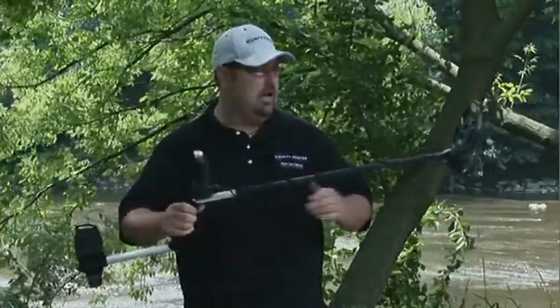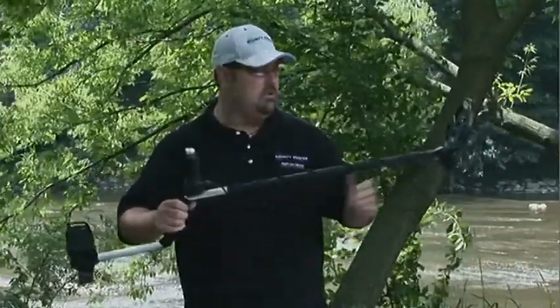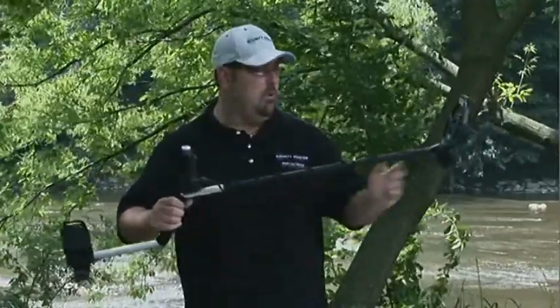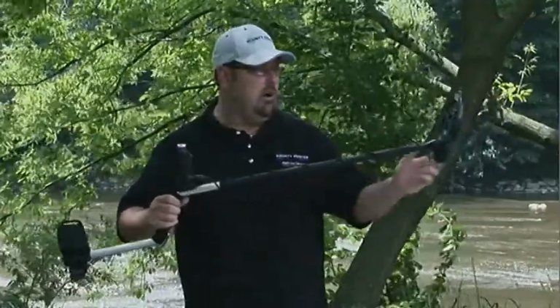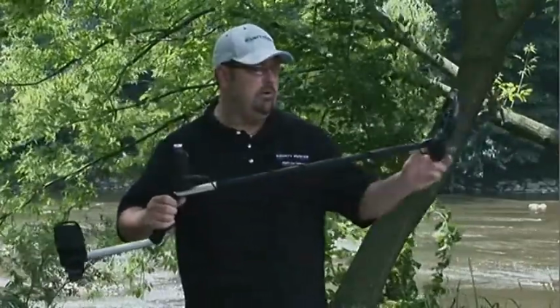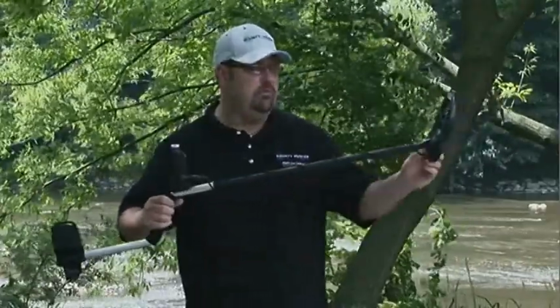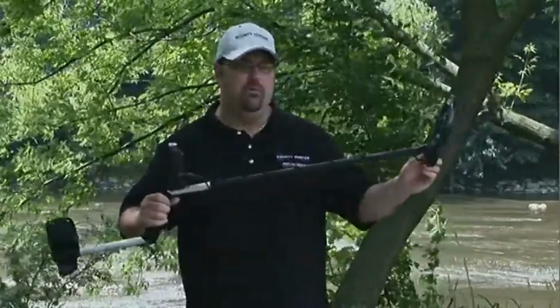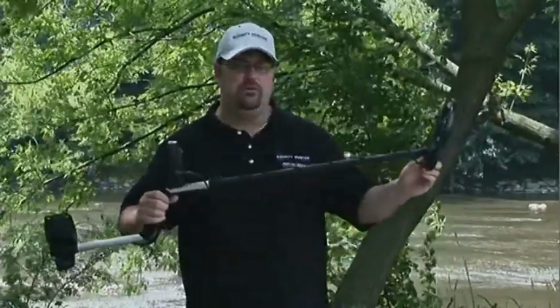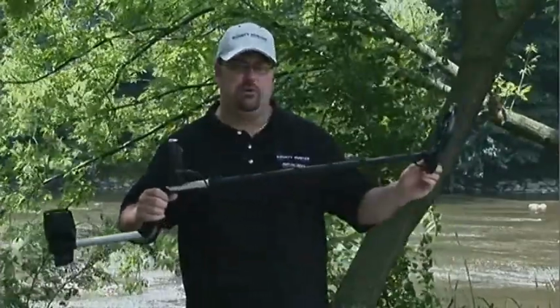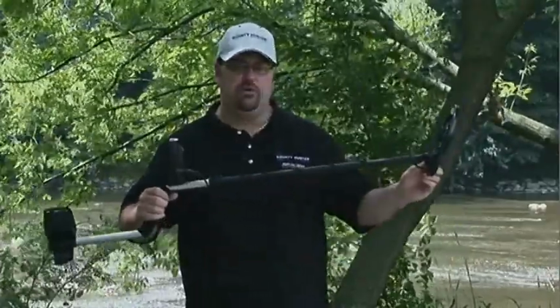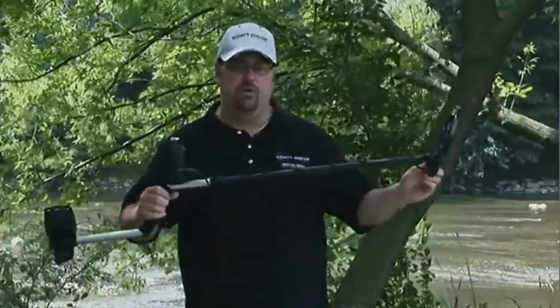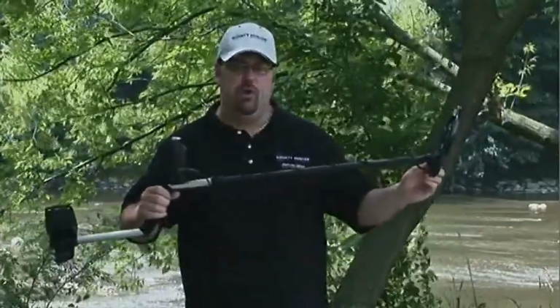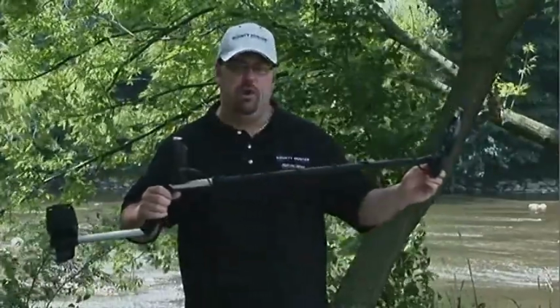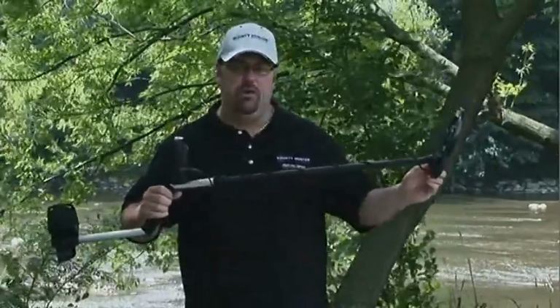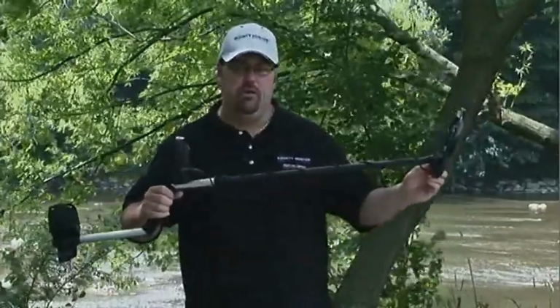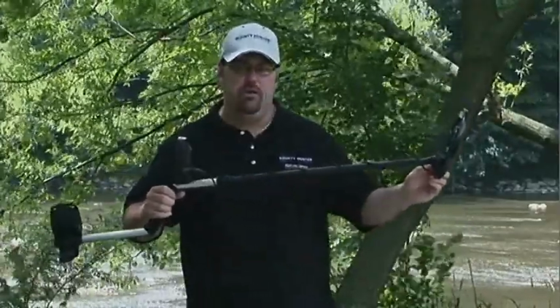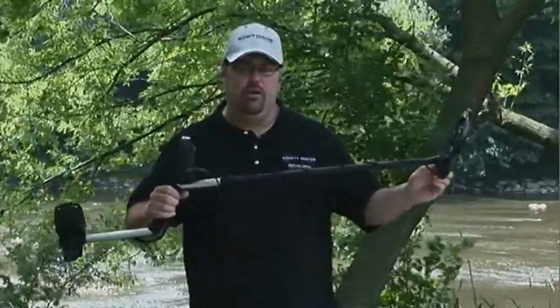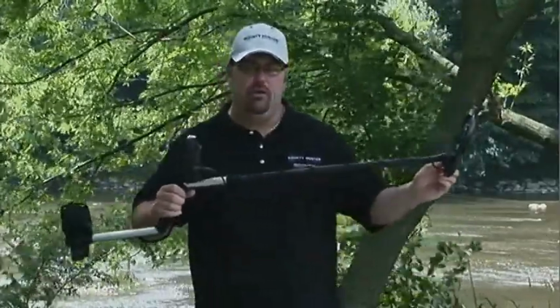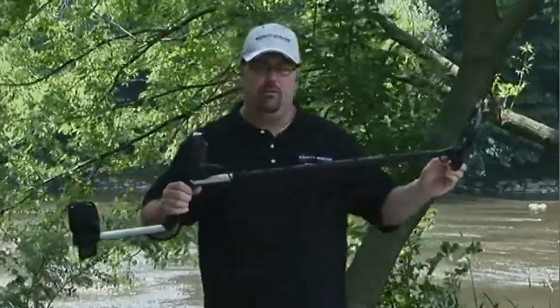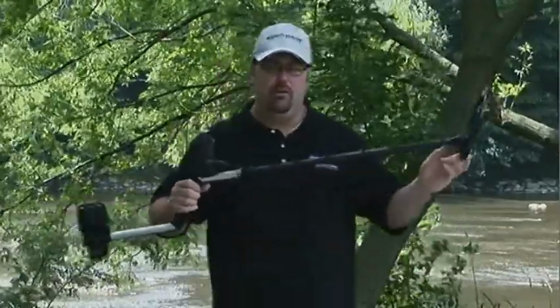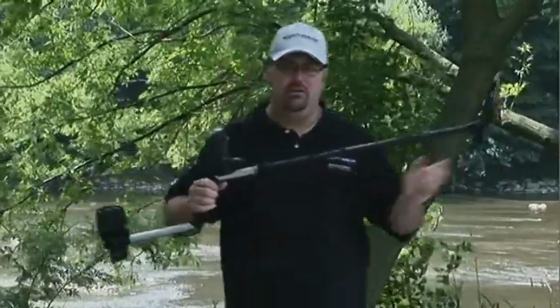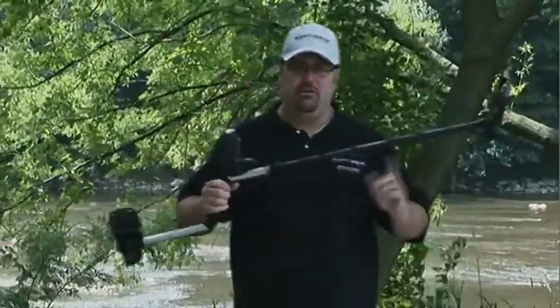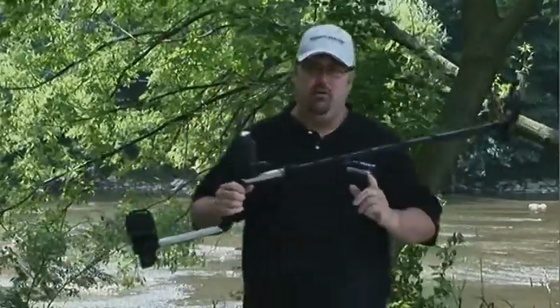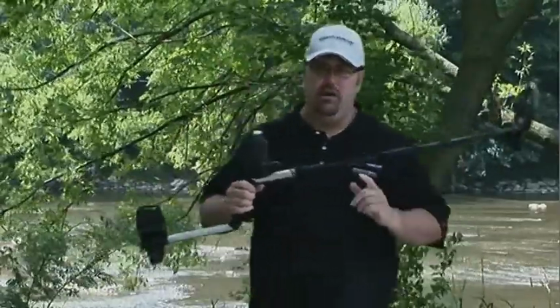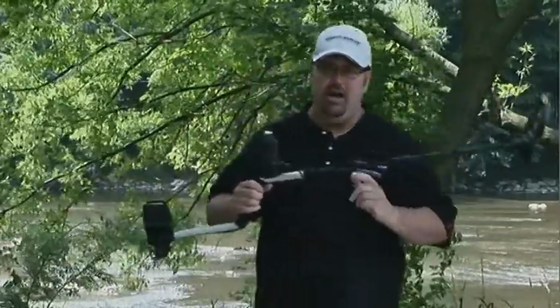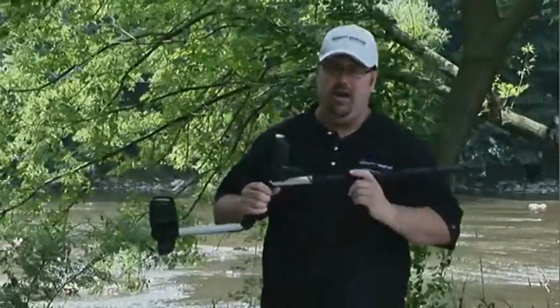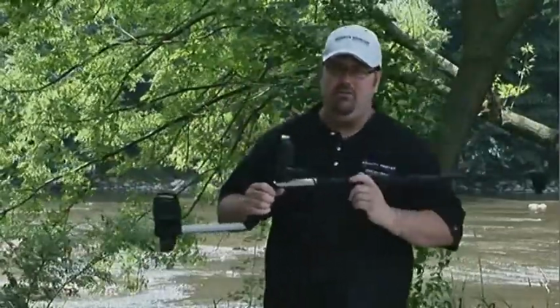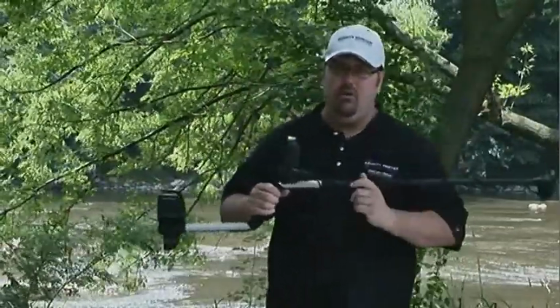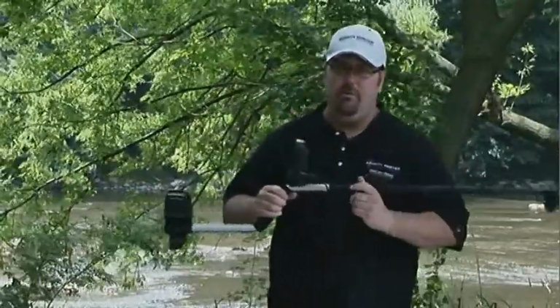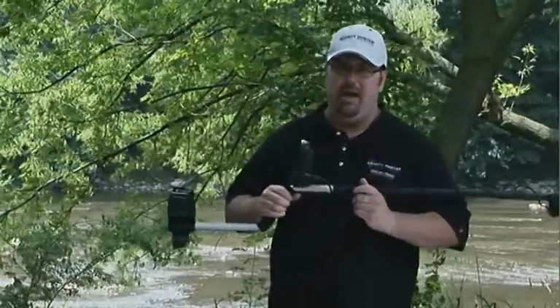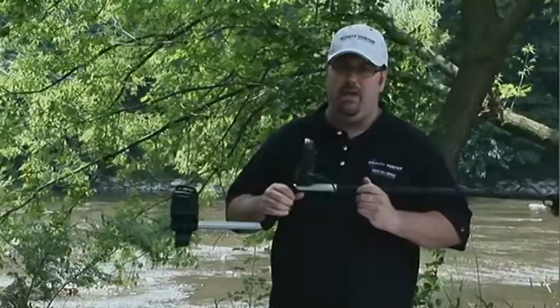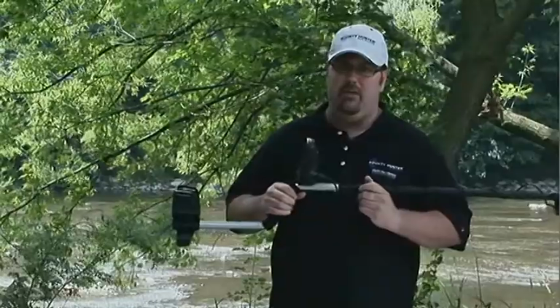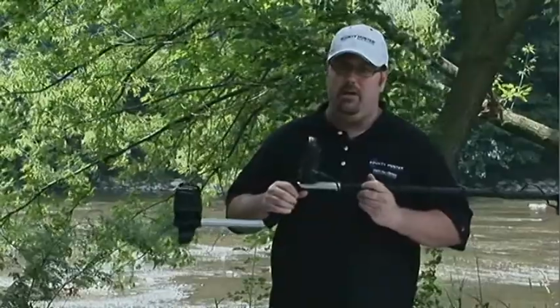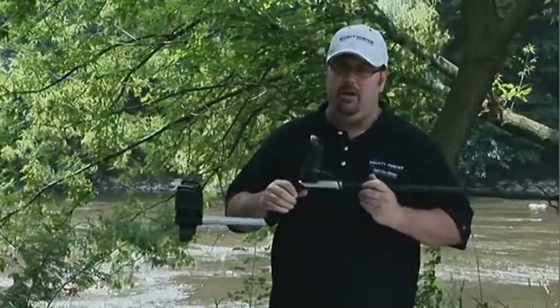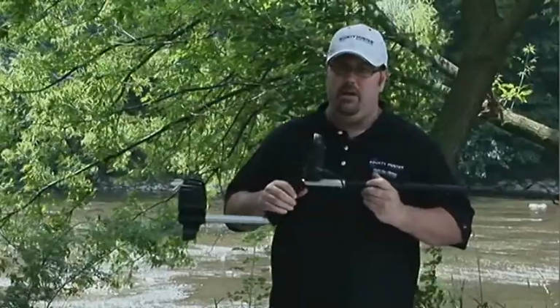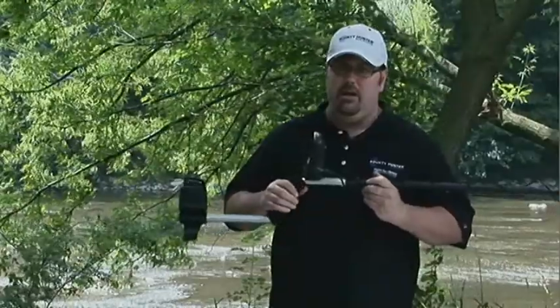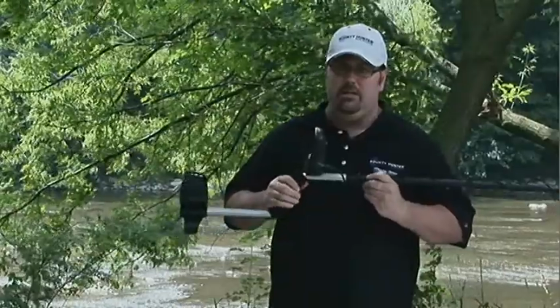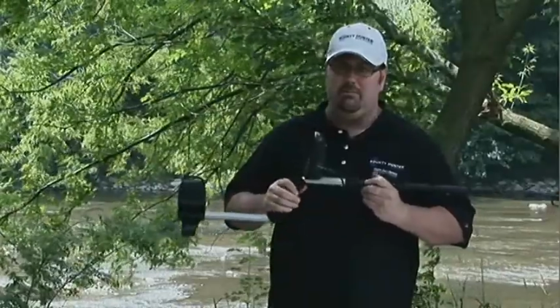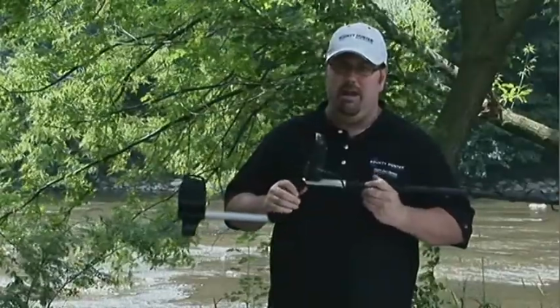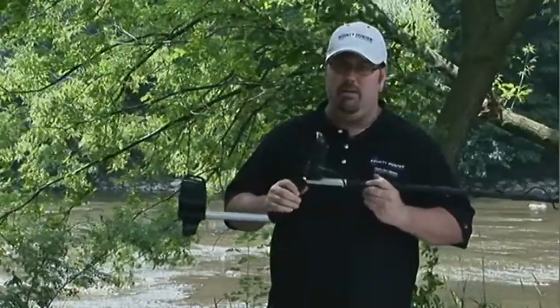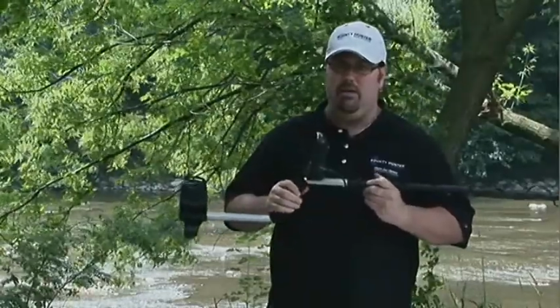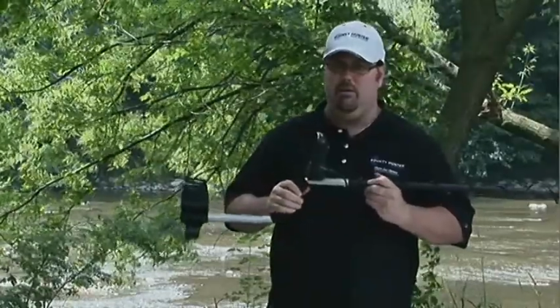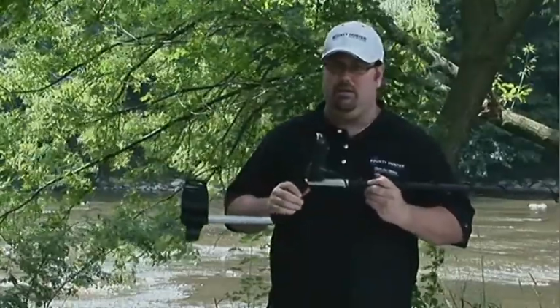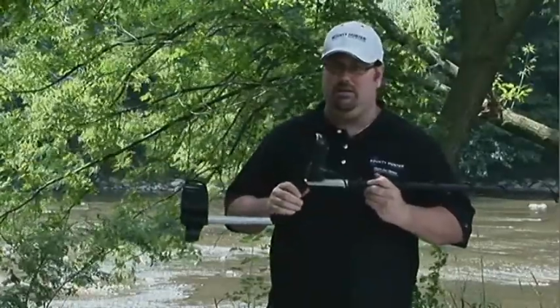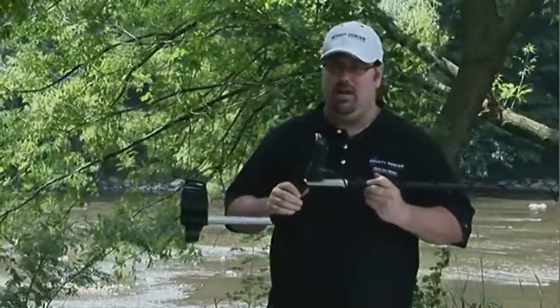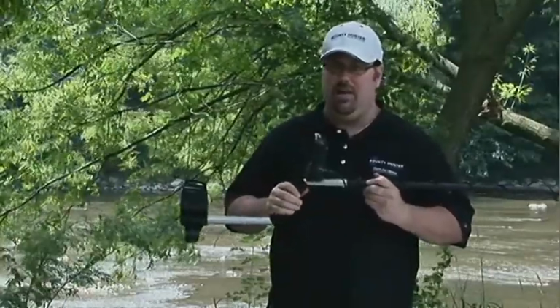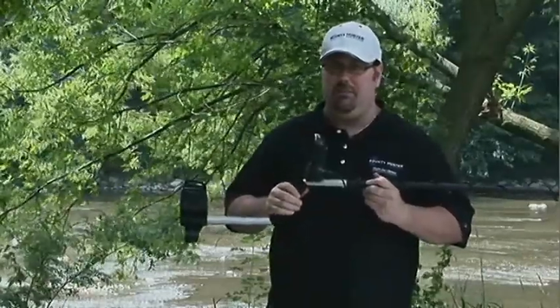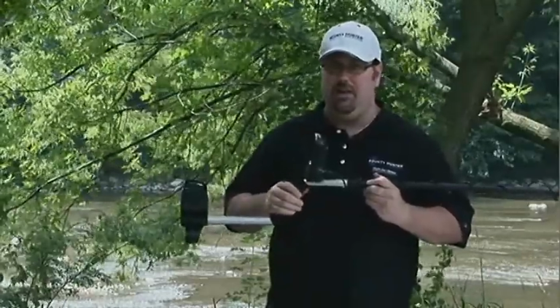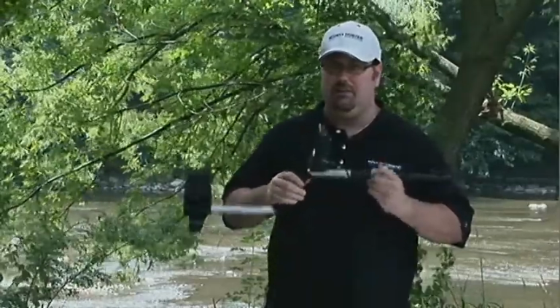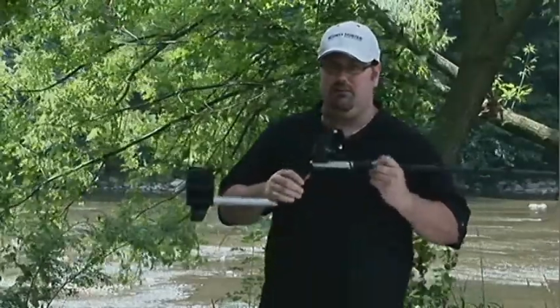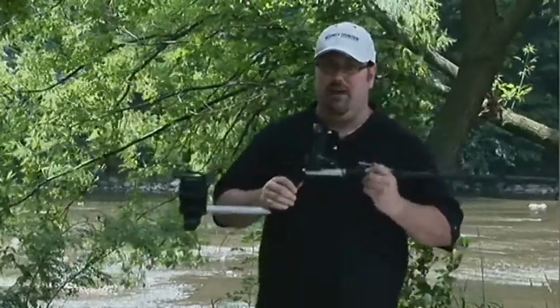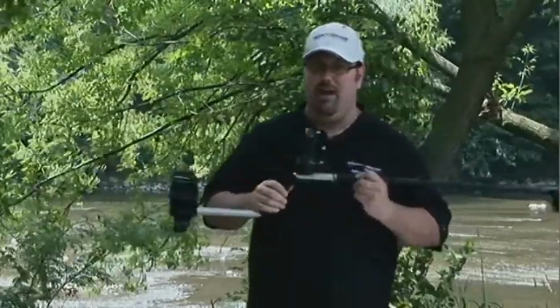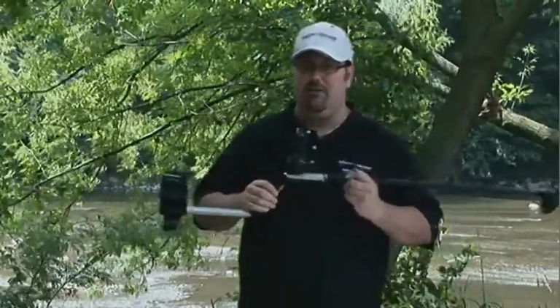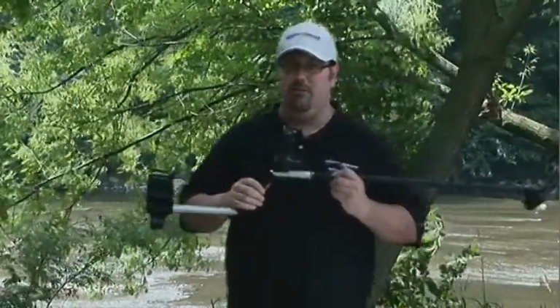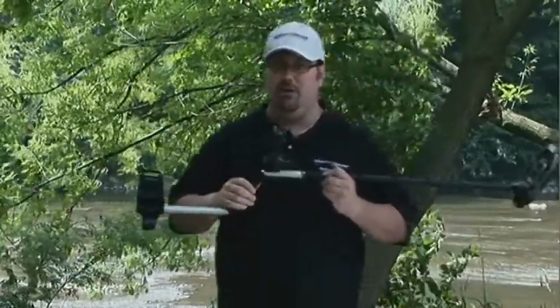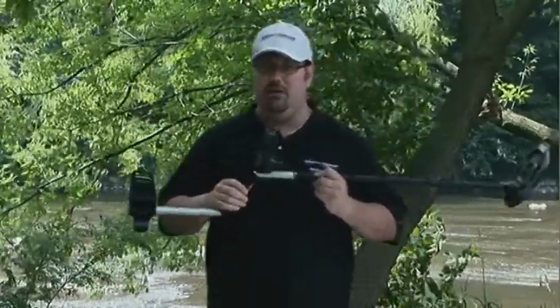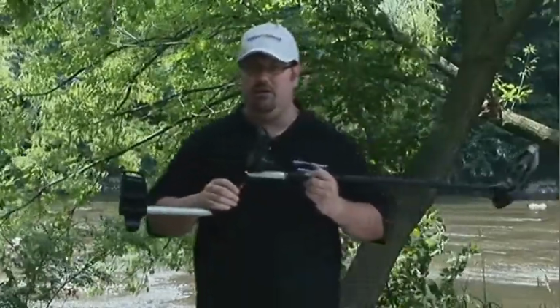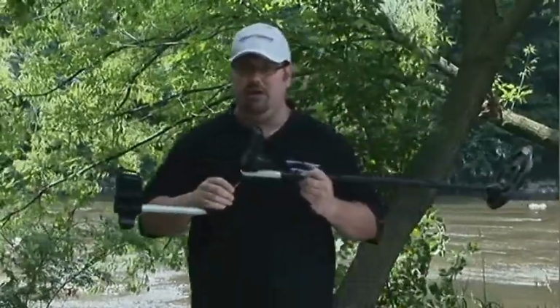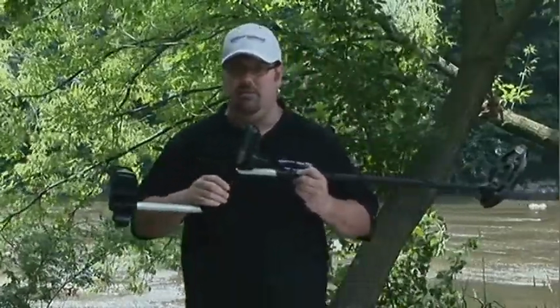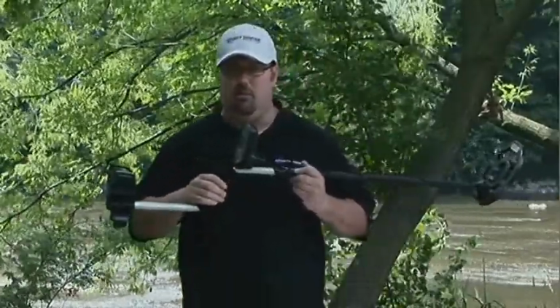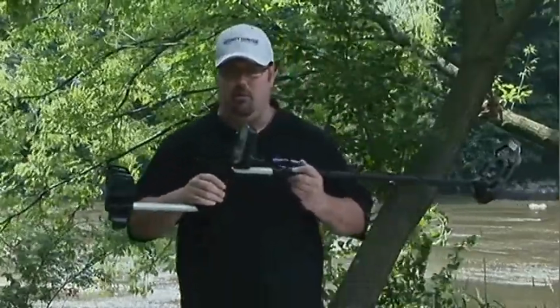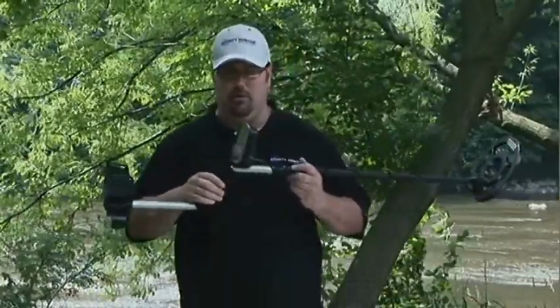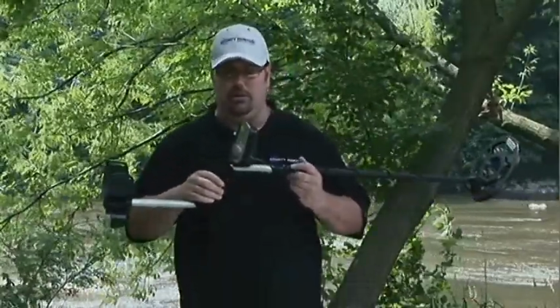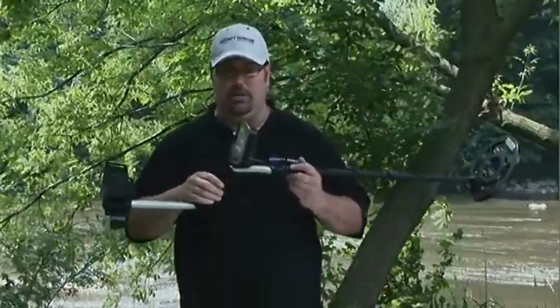It has a waterproof search coil, runs off one 9-volt battery, it's made in the USA, and has a five-year parts and labor warranty.